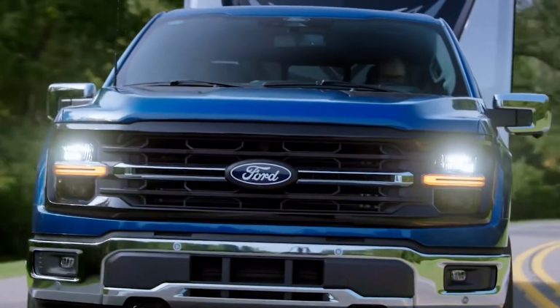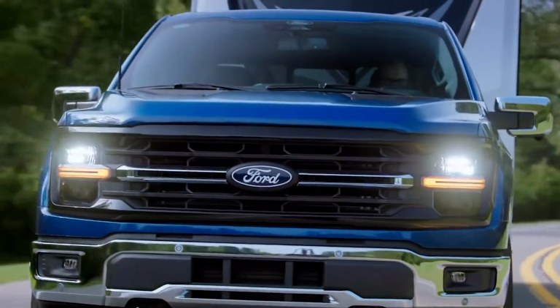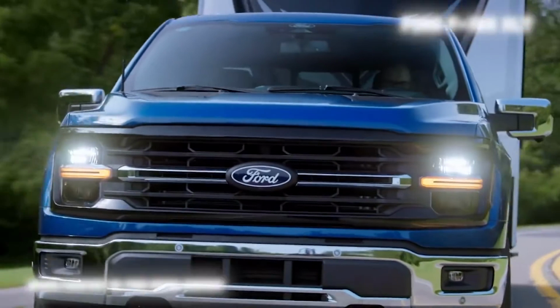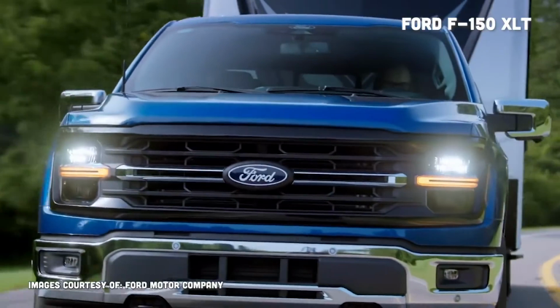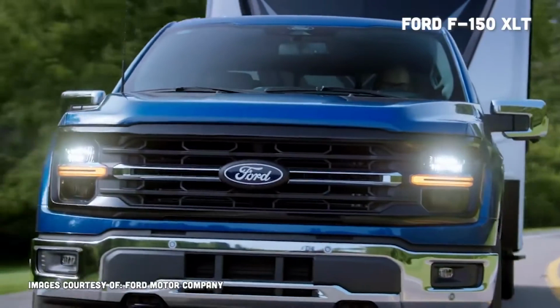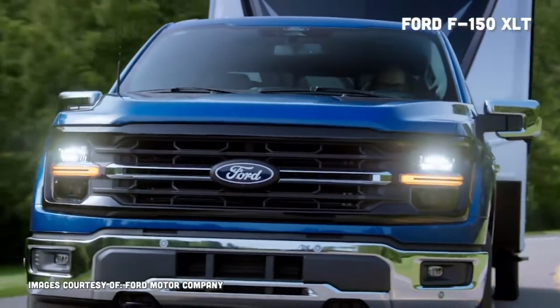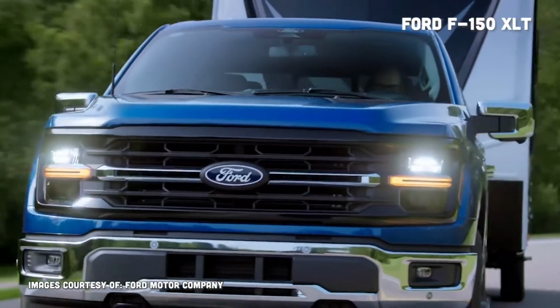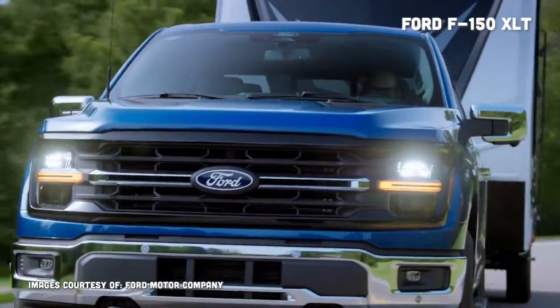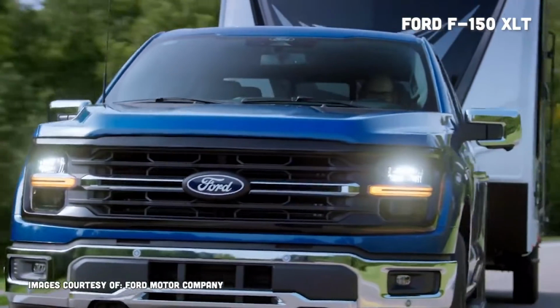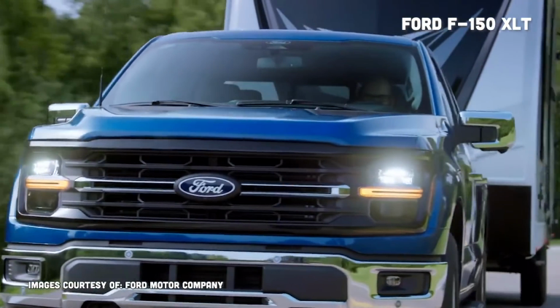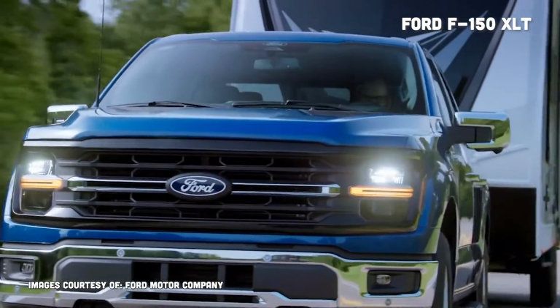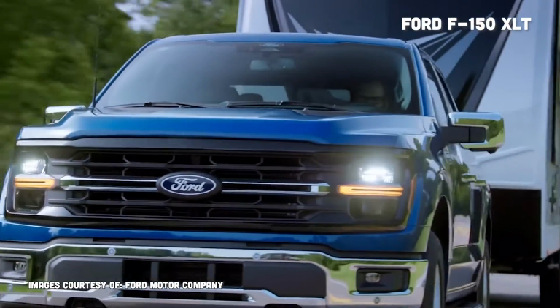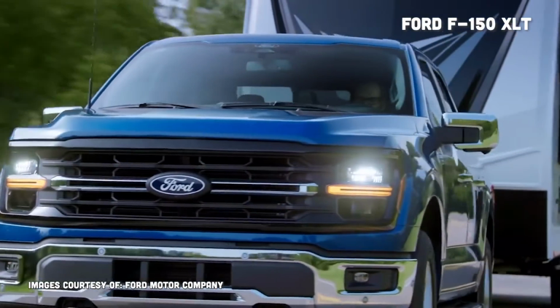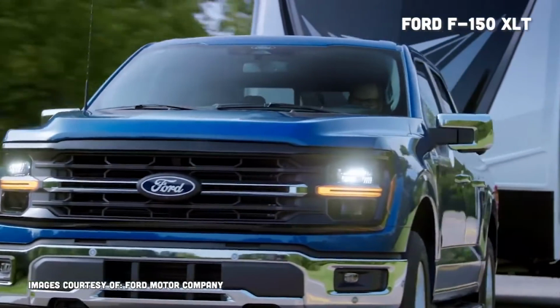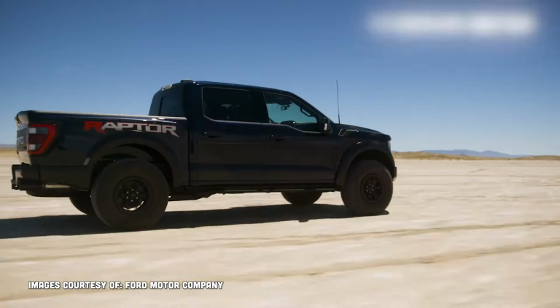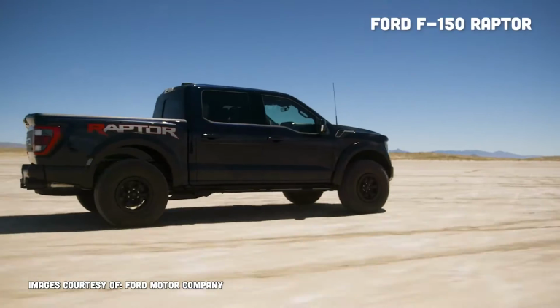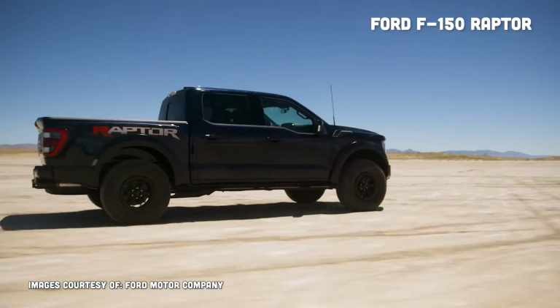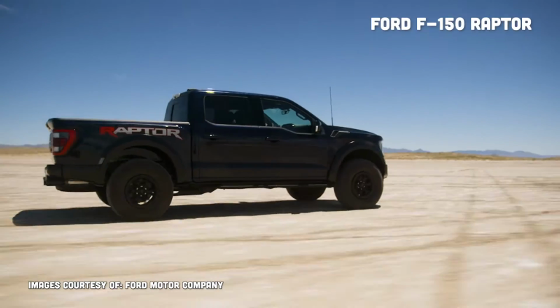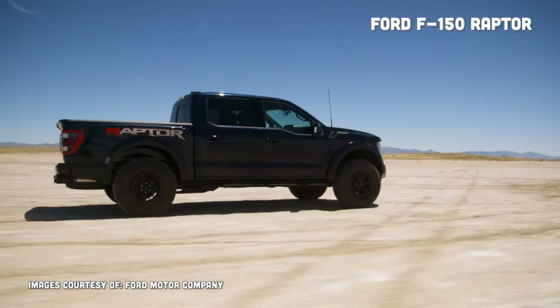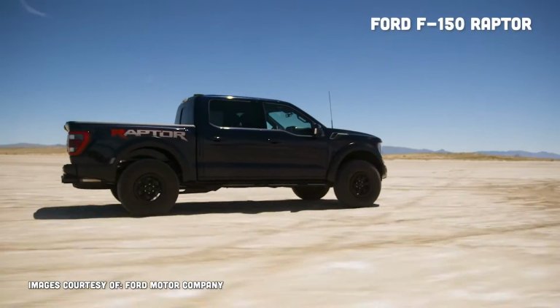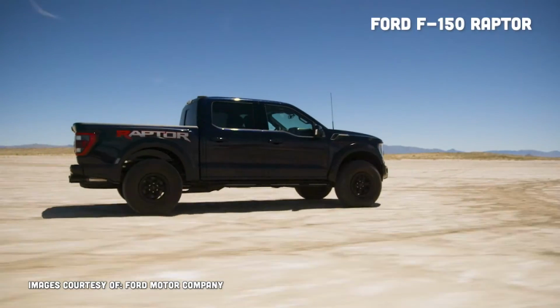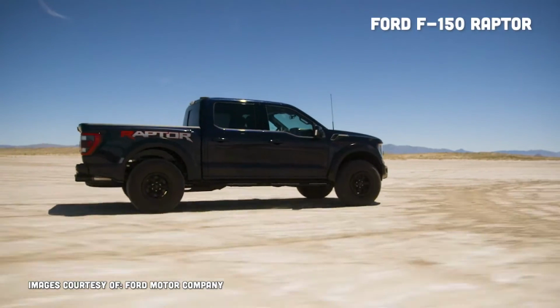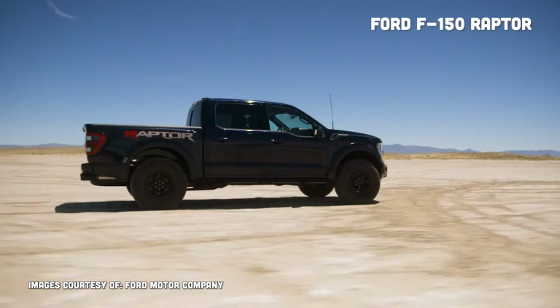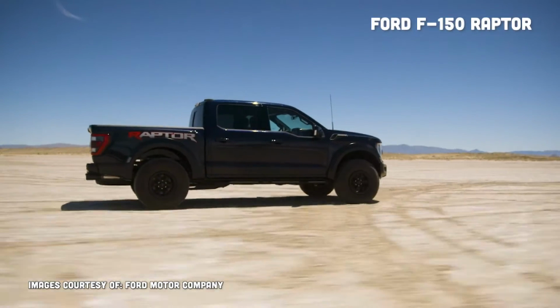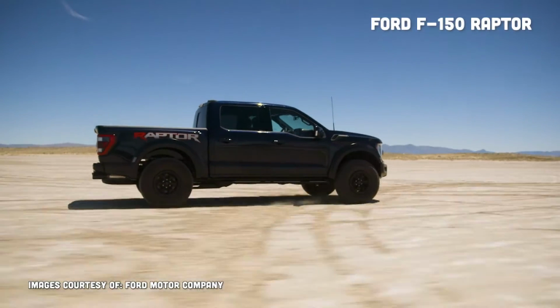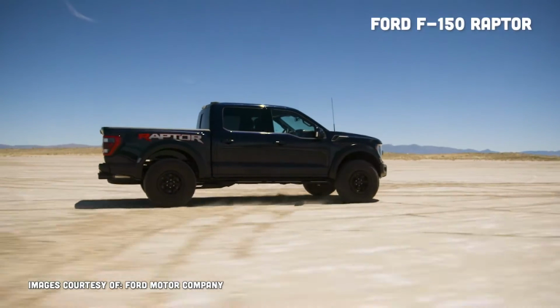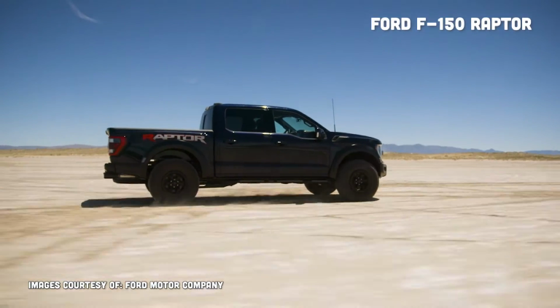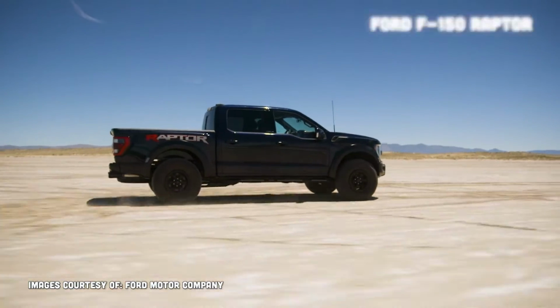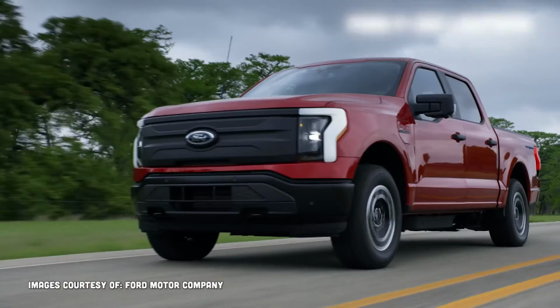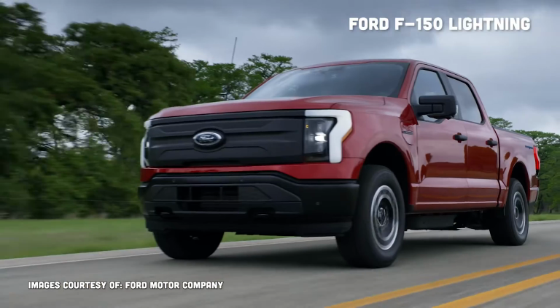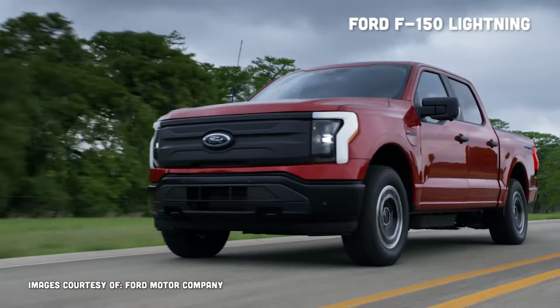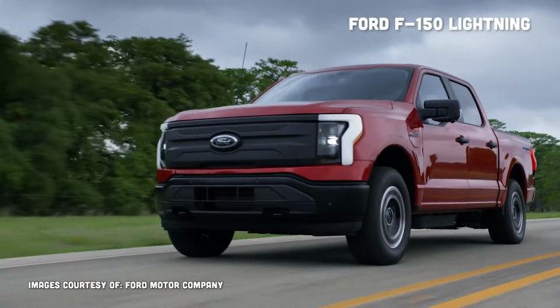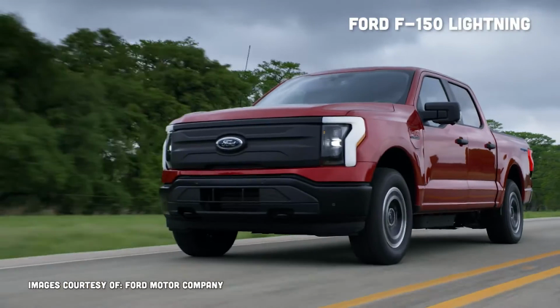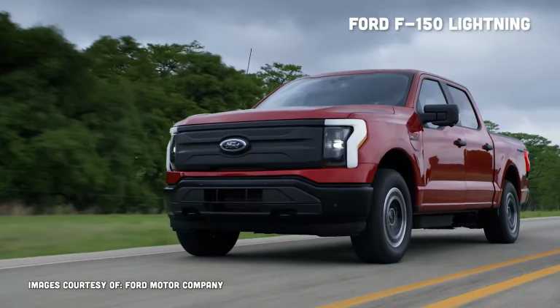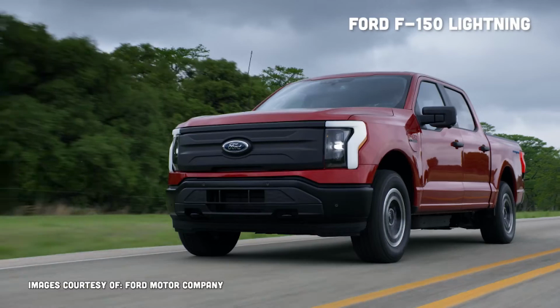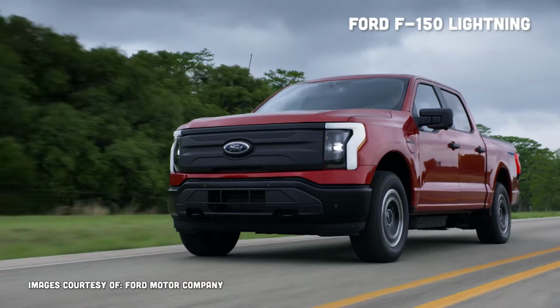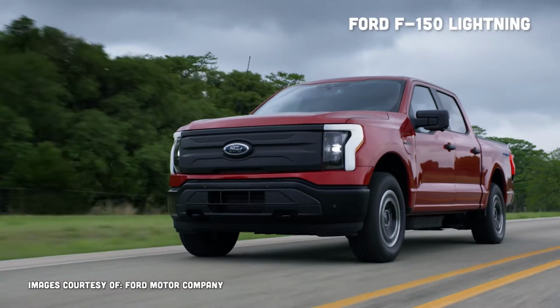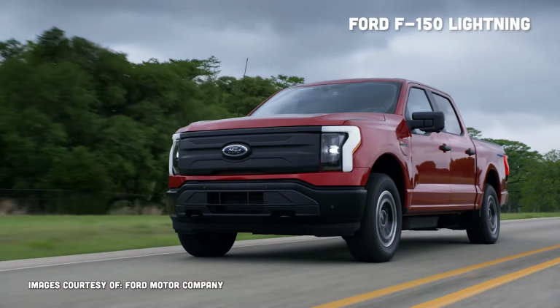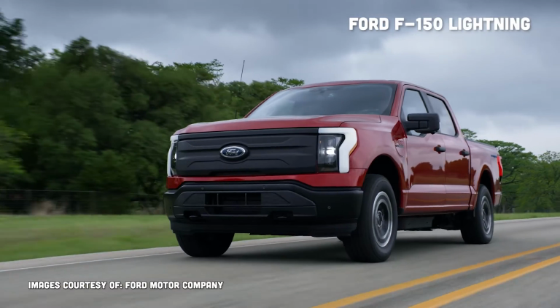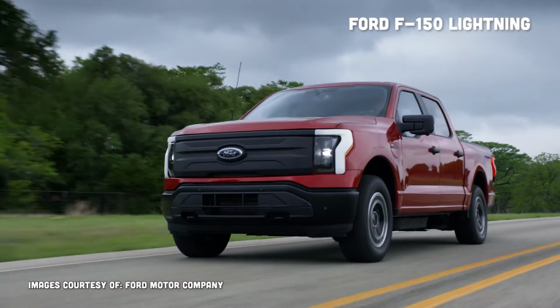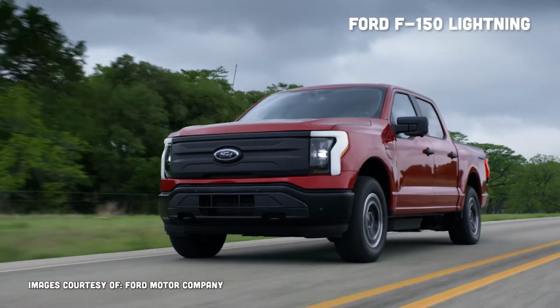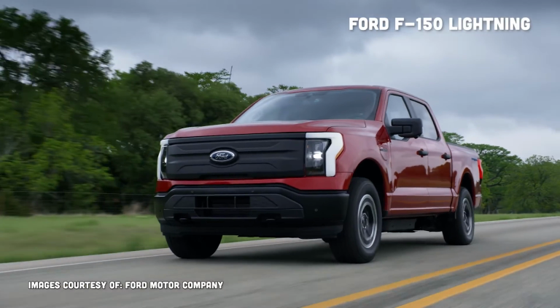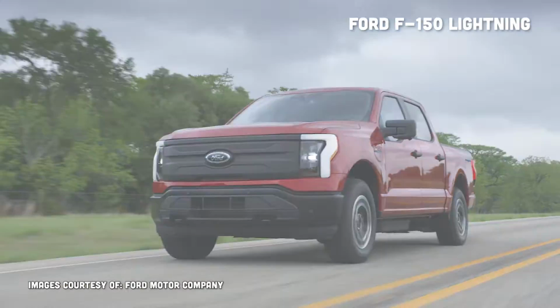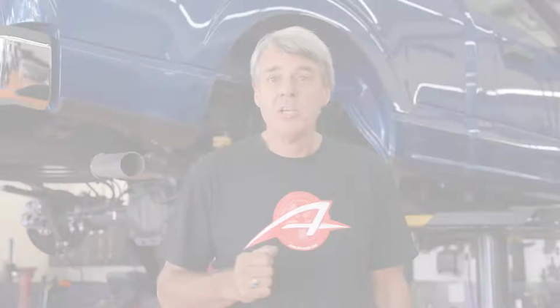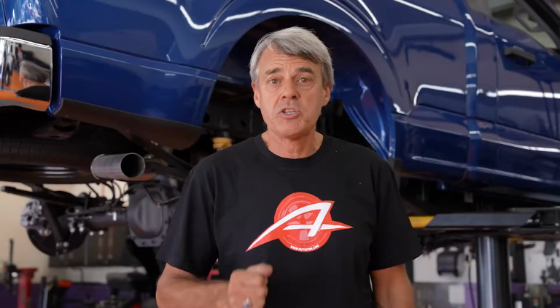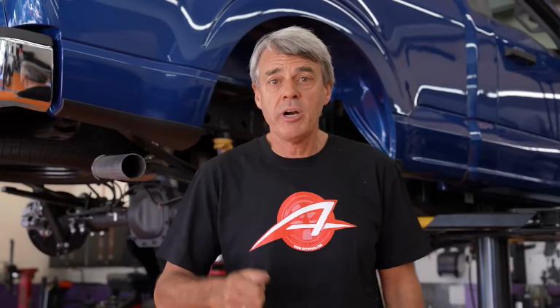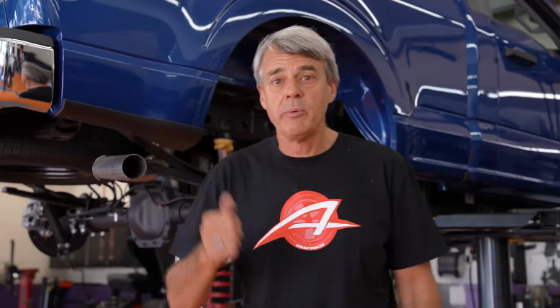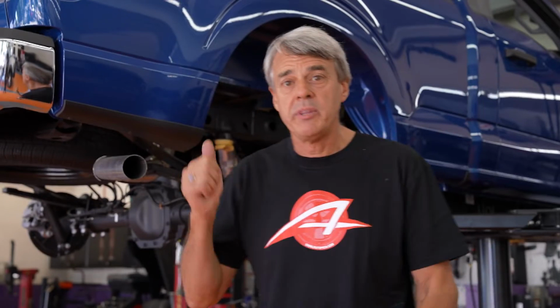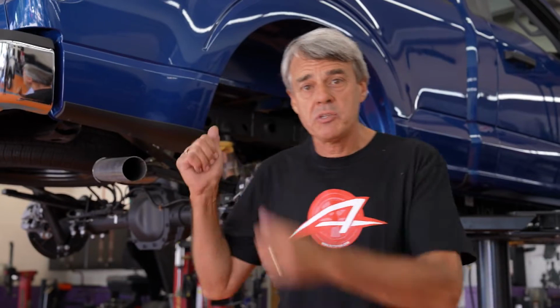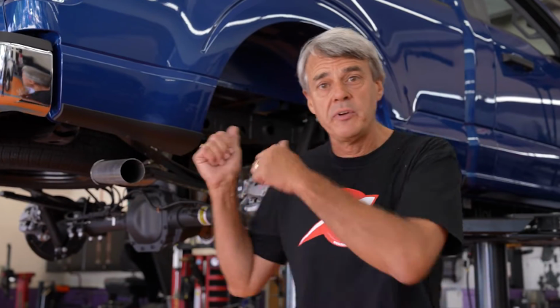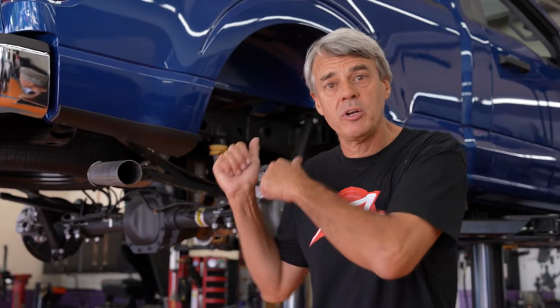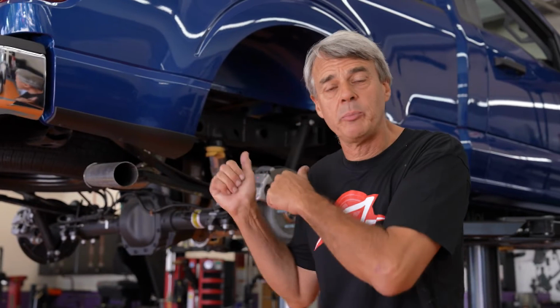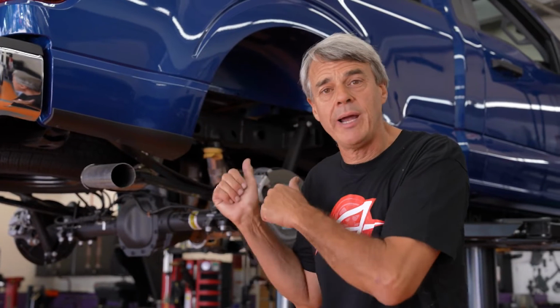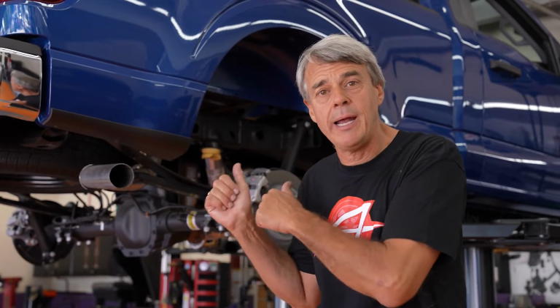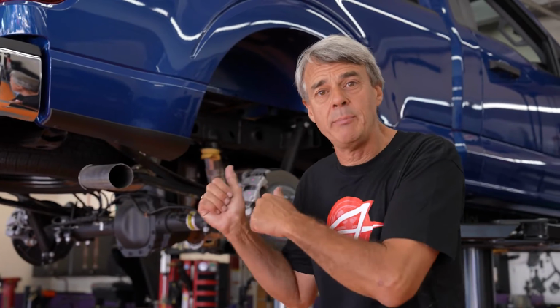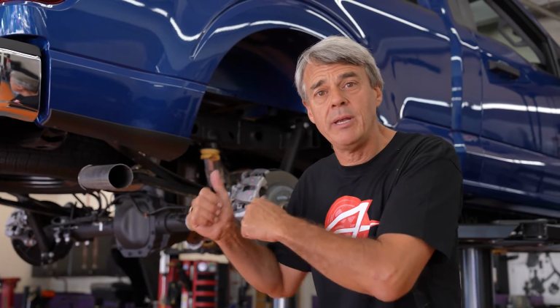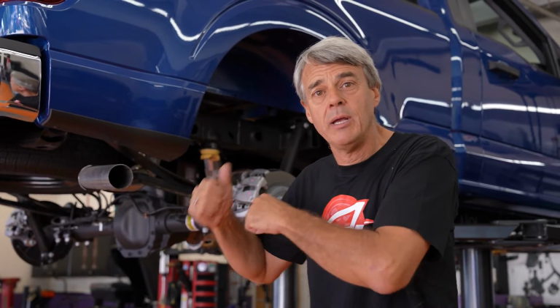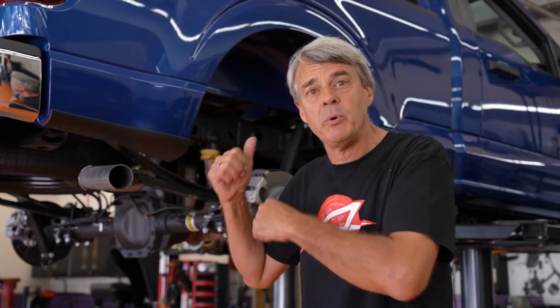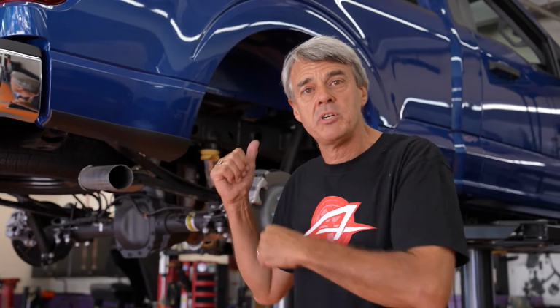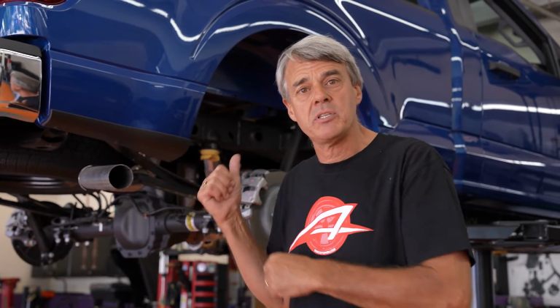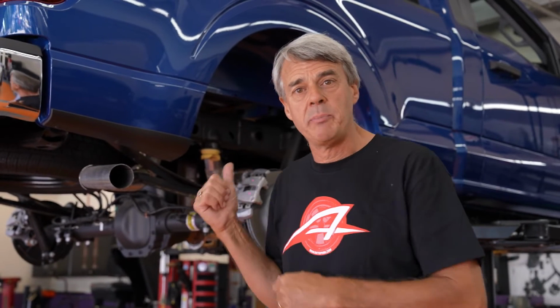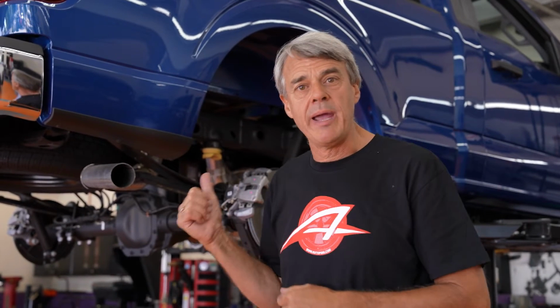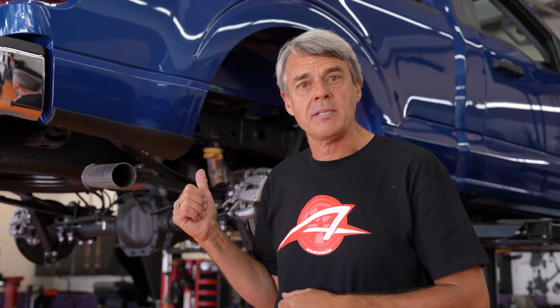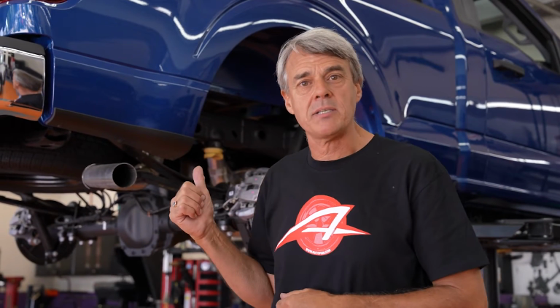The Ford F-150 actually has three different suspensions on the same platform, and we're going to talk about all three of them, starting with this vehicle behind me, which is the base truck.